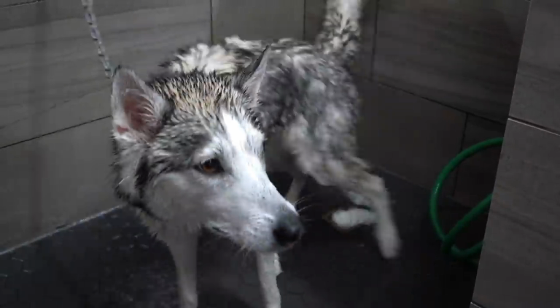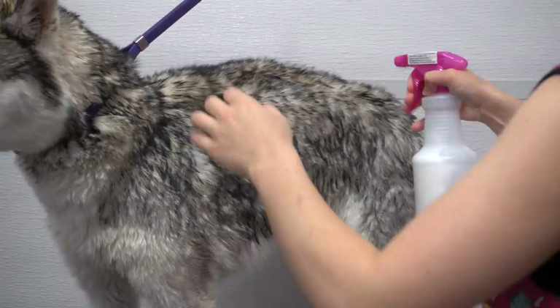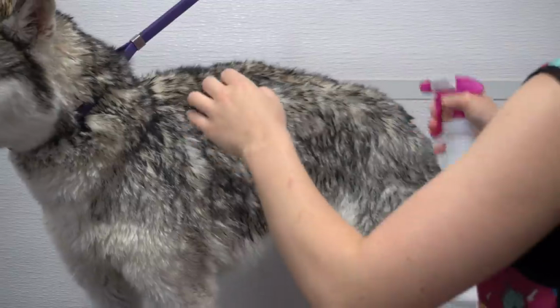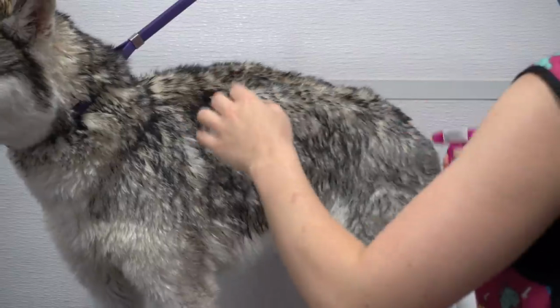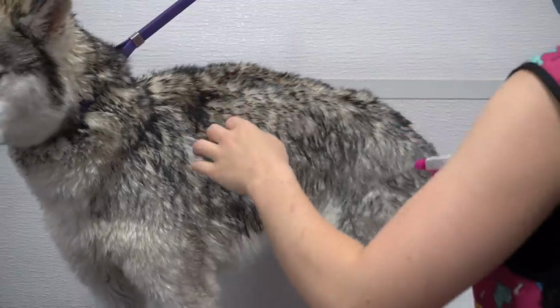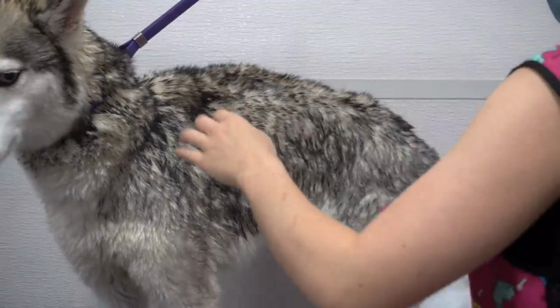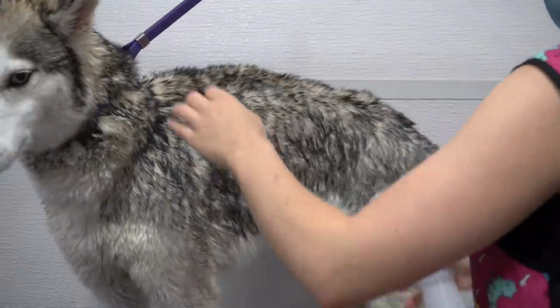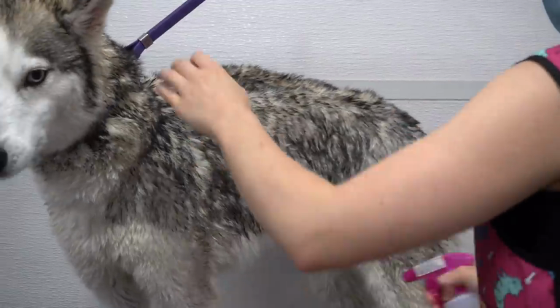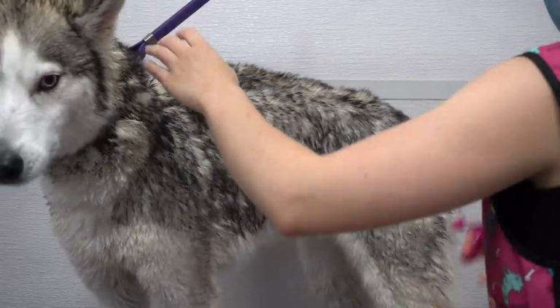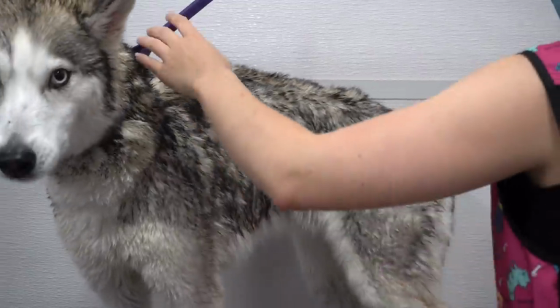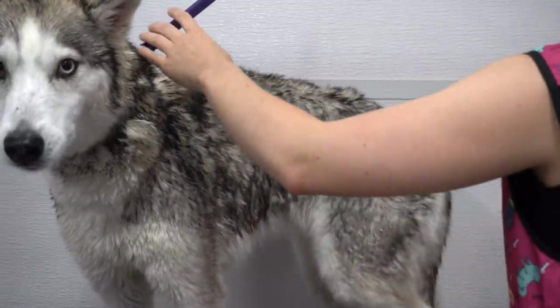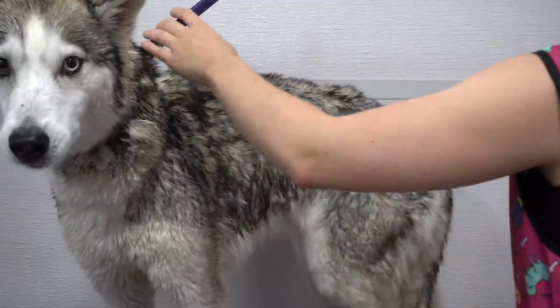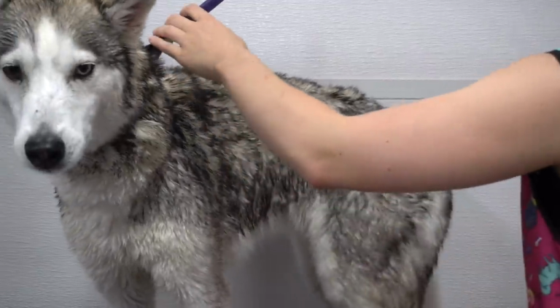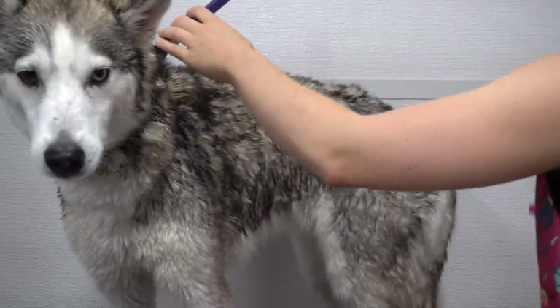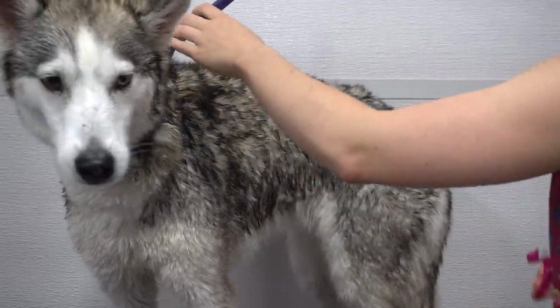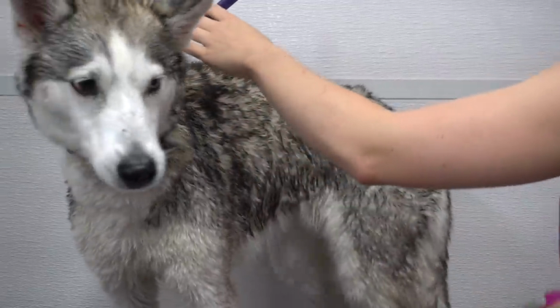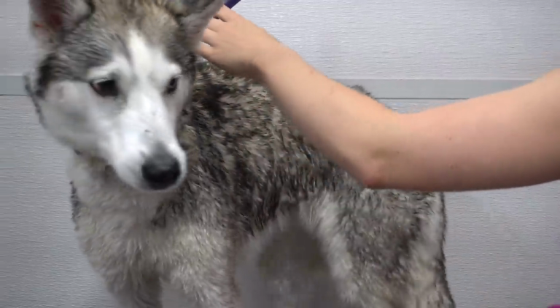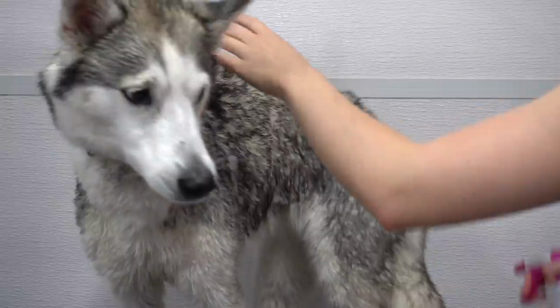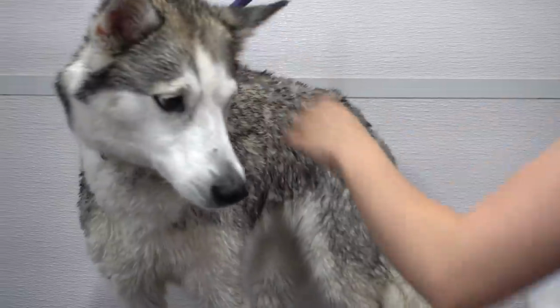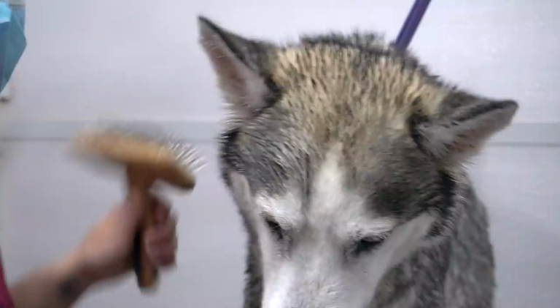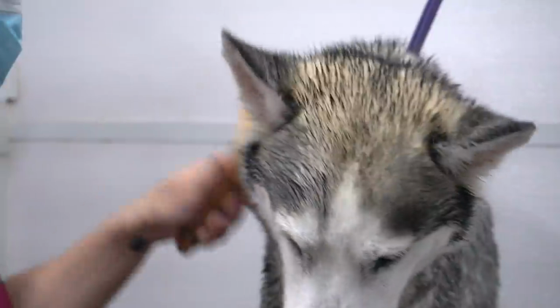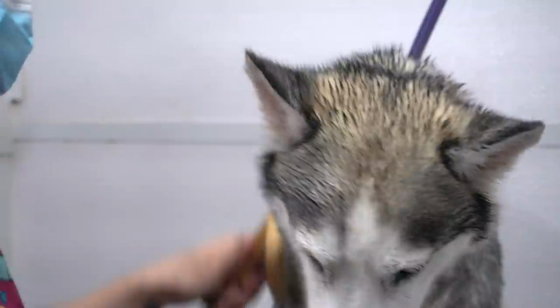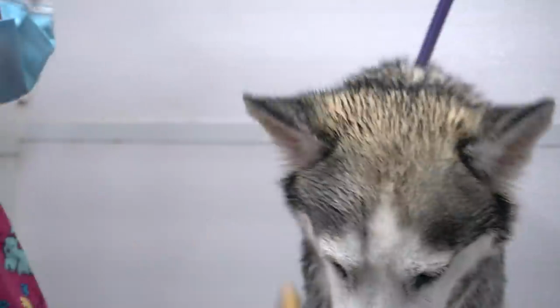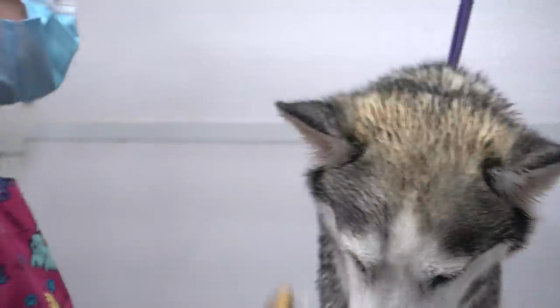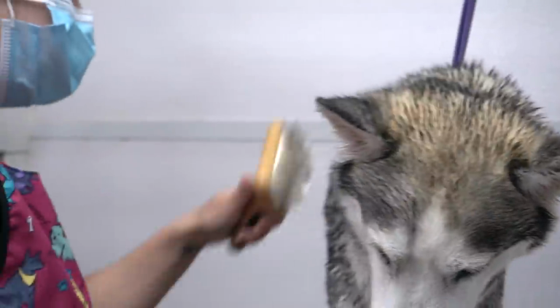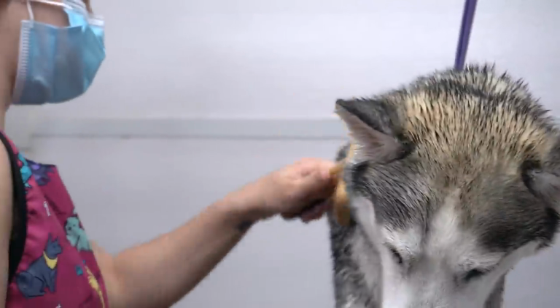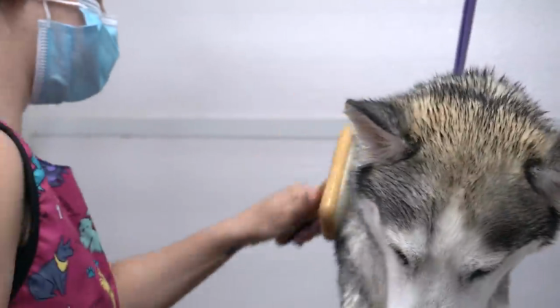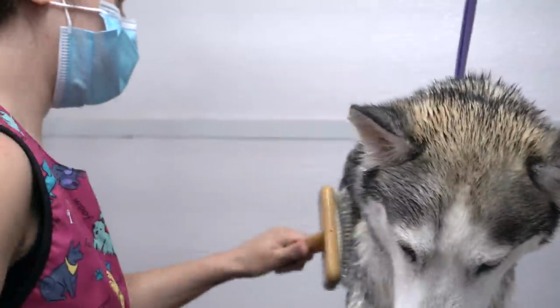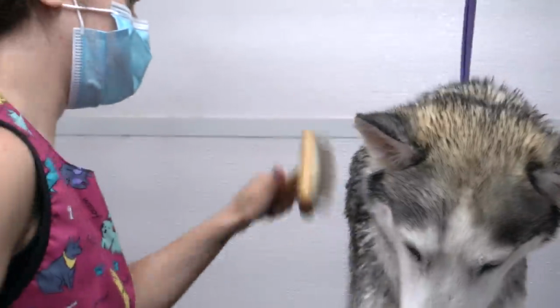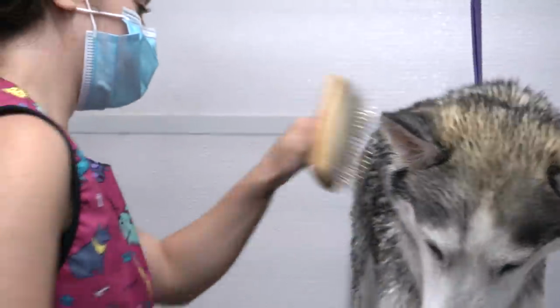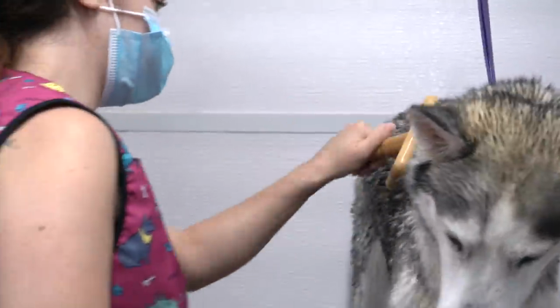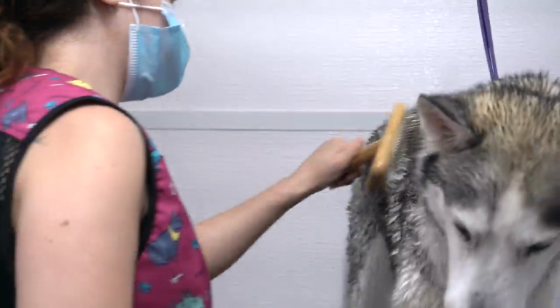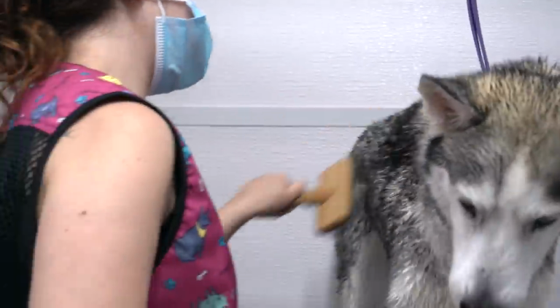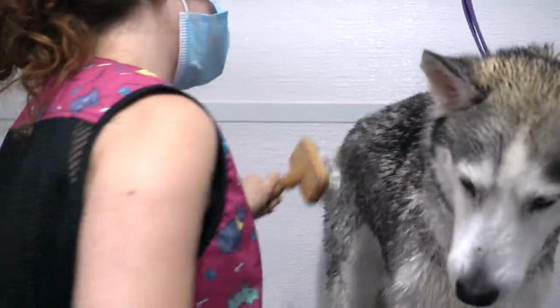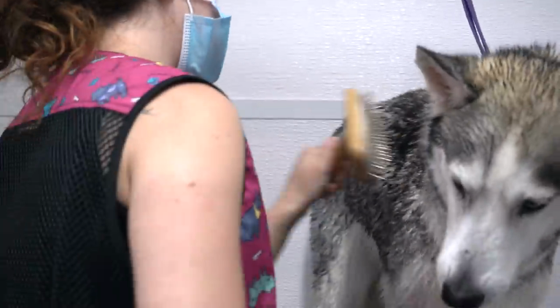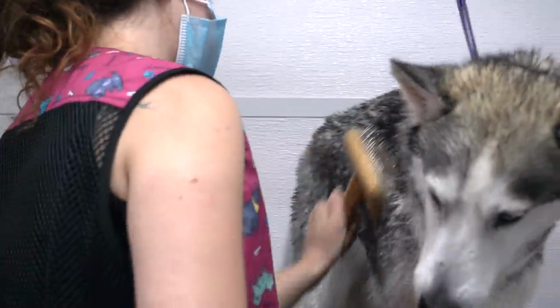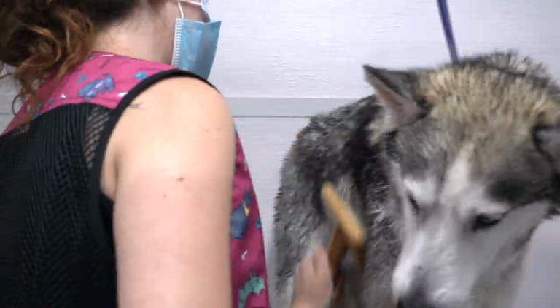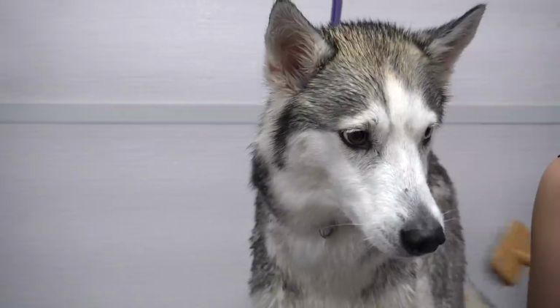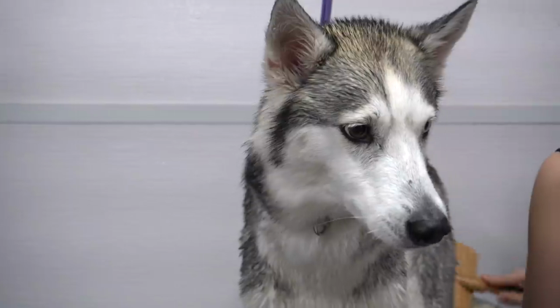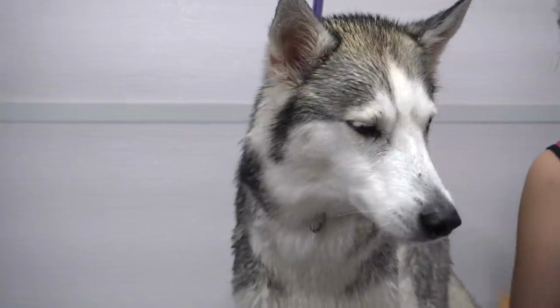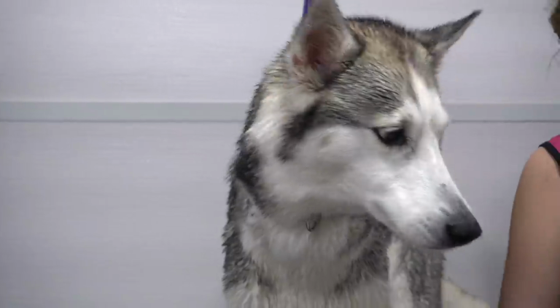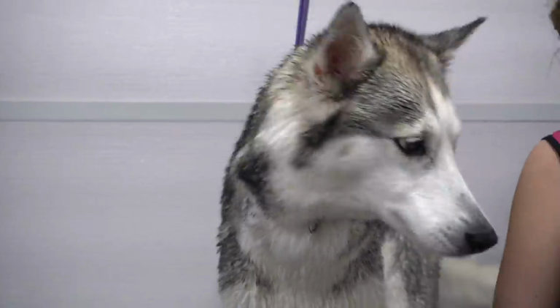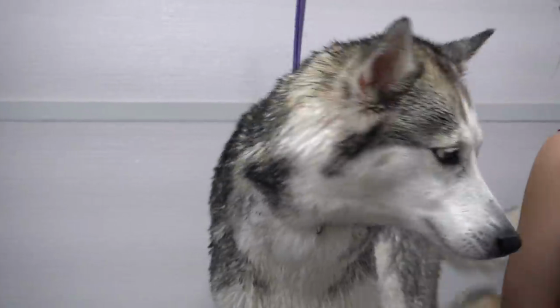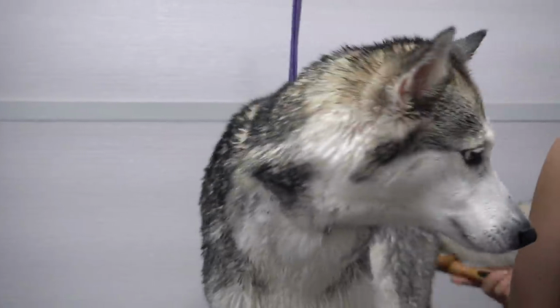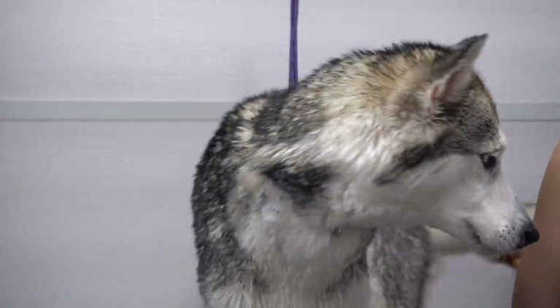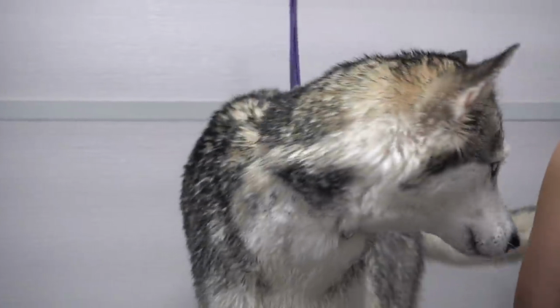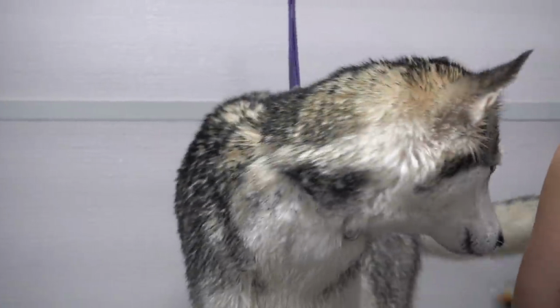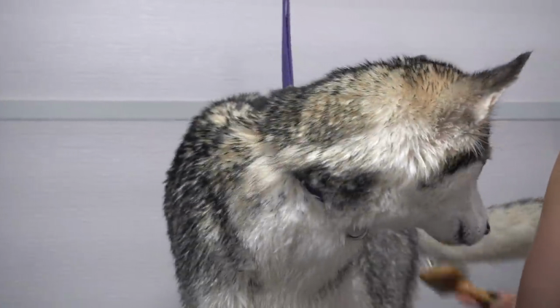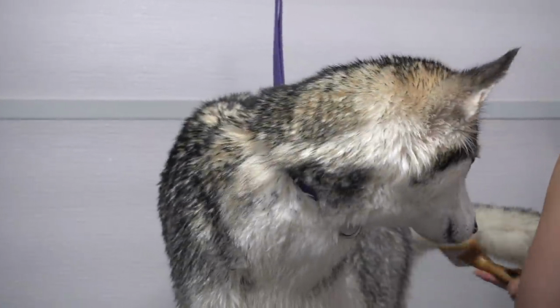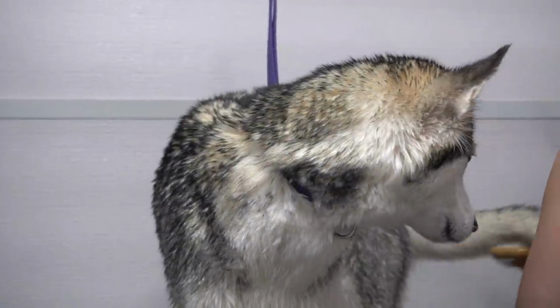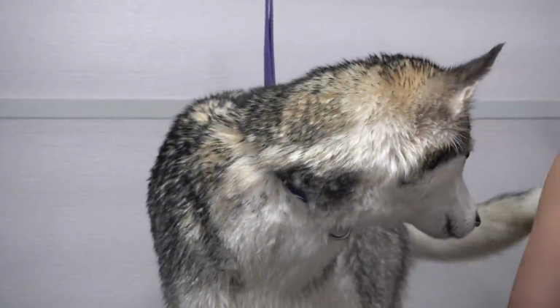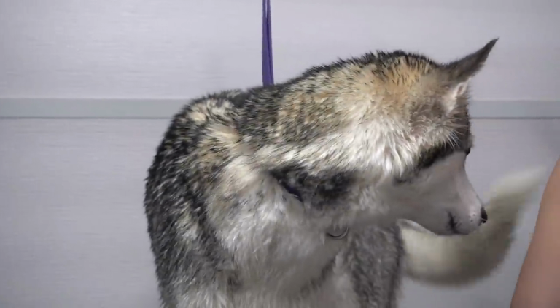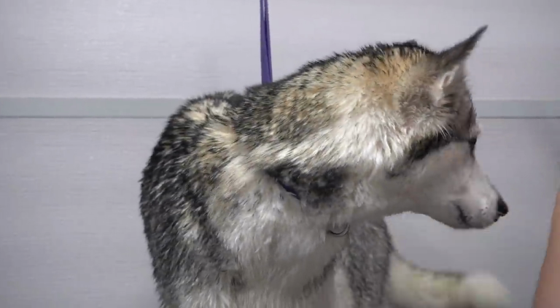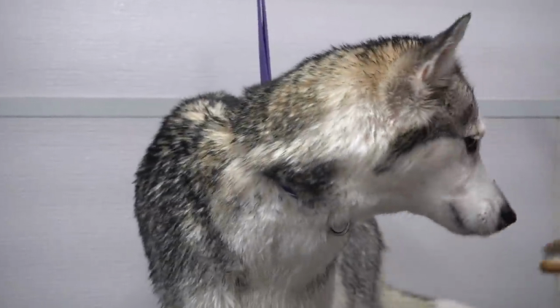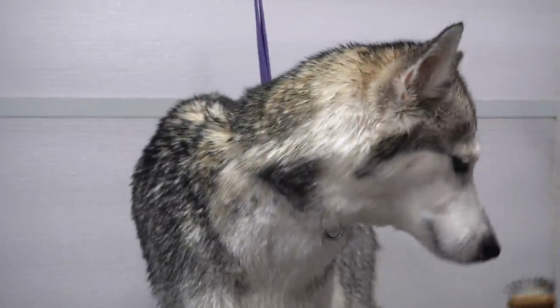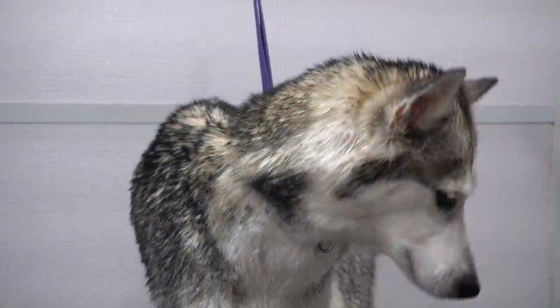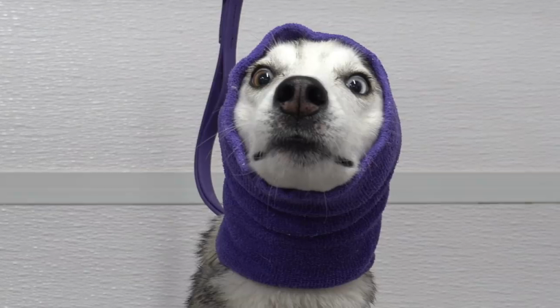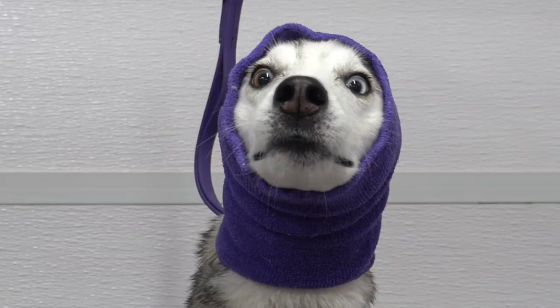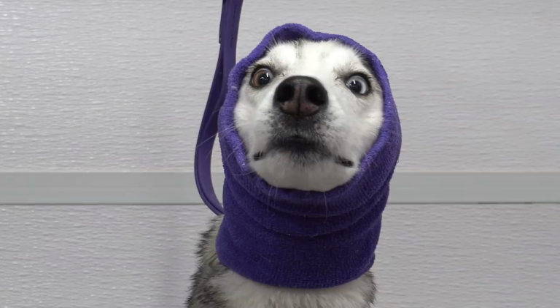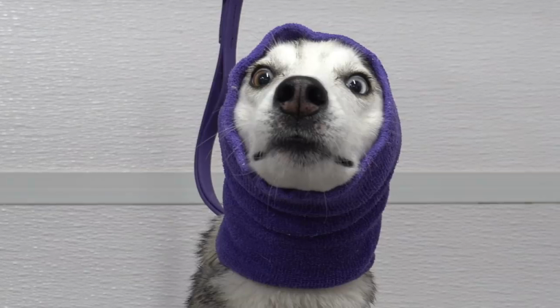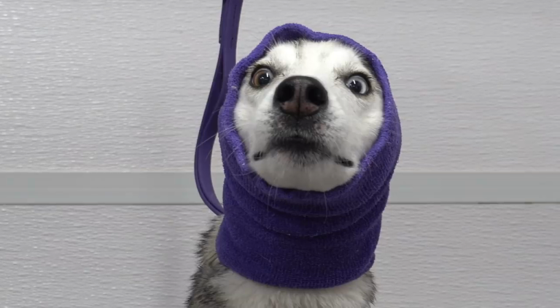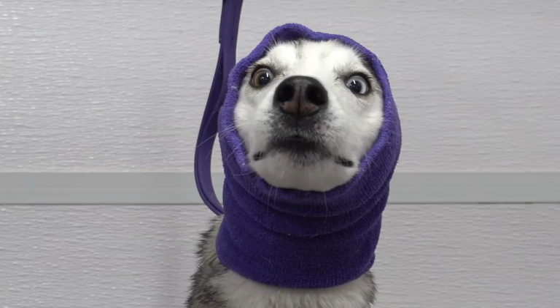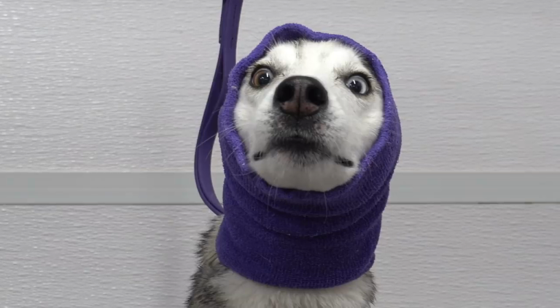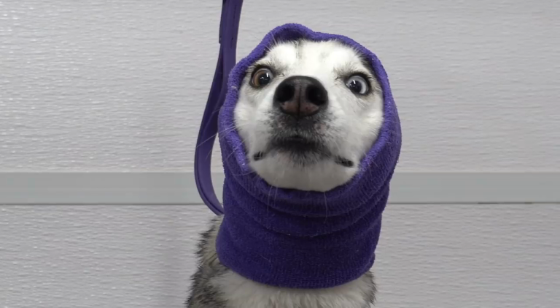I spray her down in our quick dry spray and I brush that through her coat. And Aurora looks appalled.